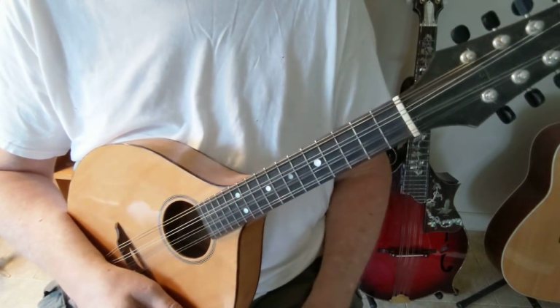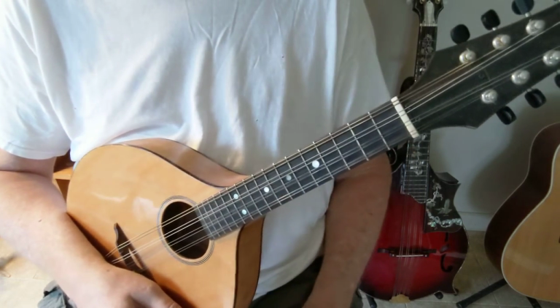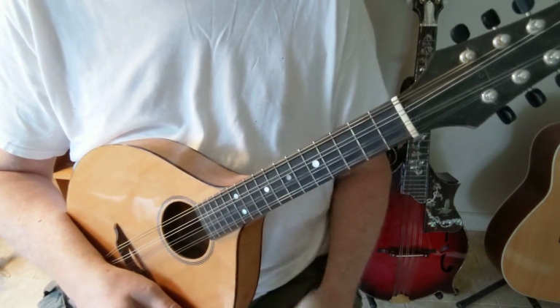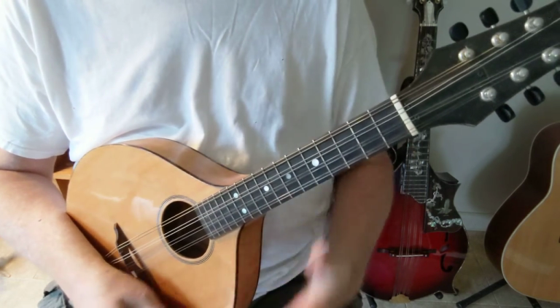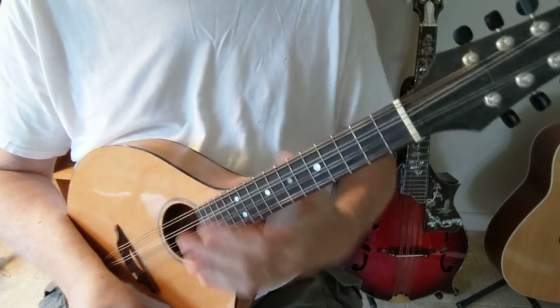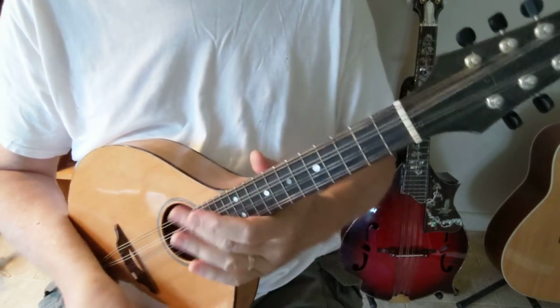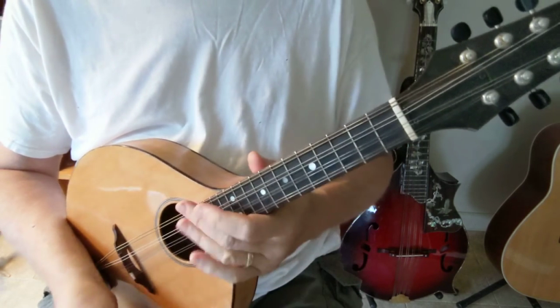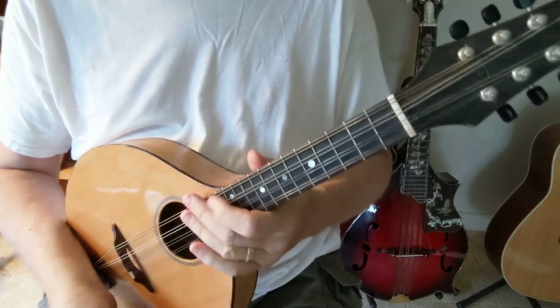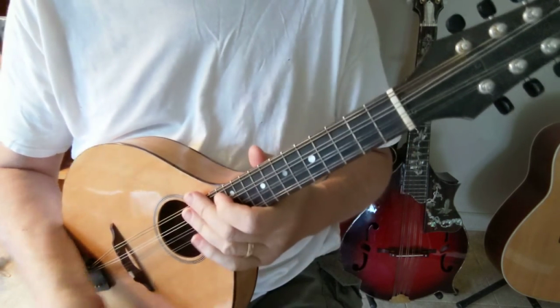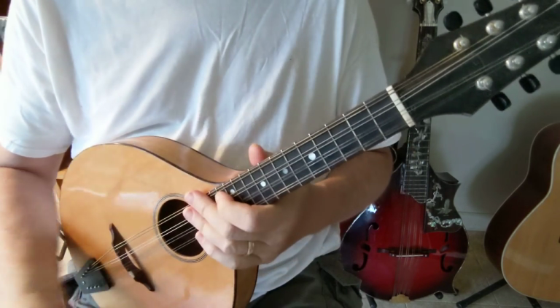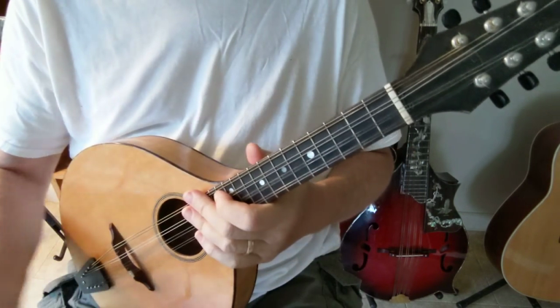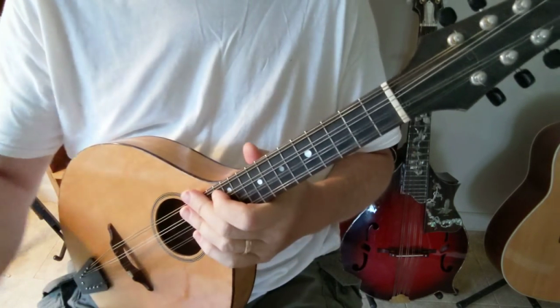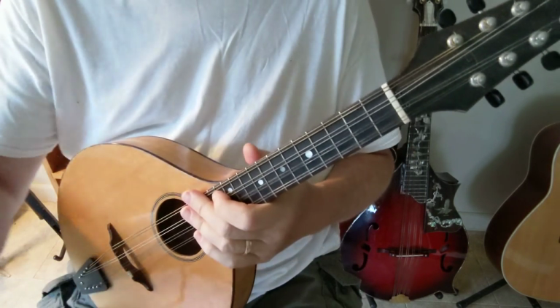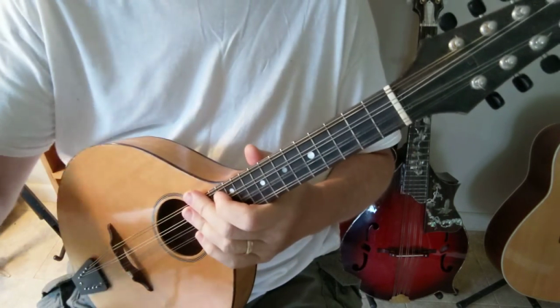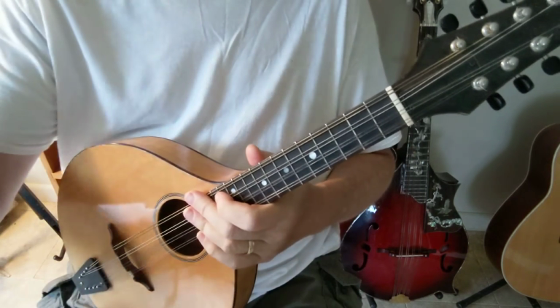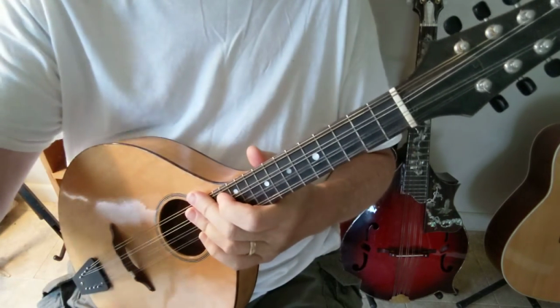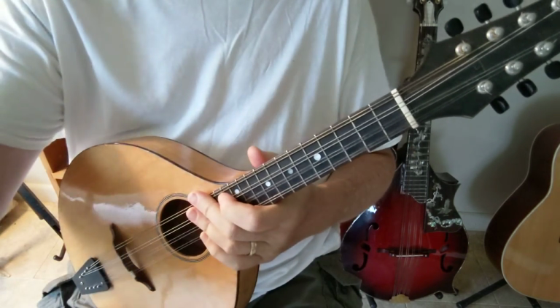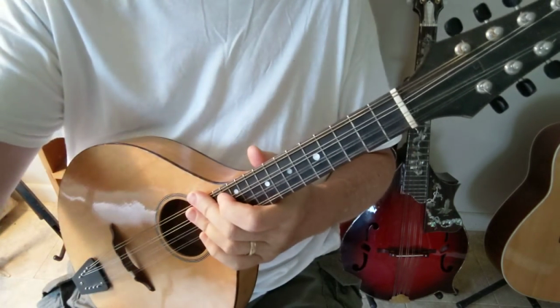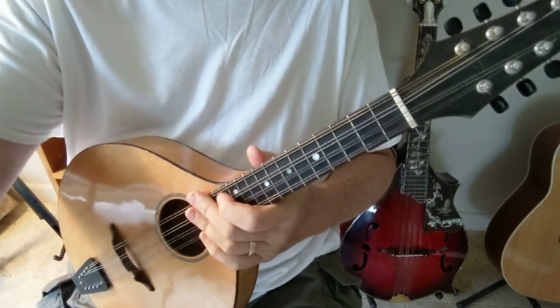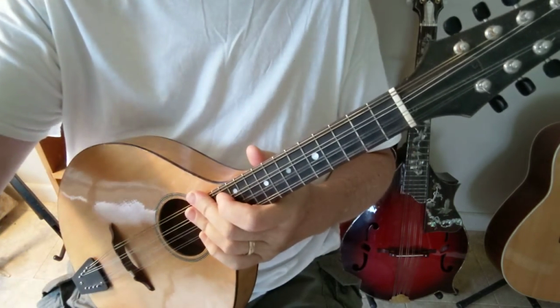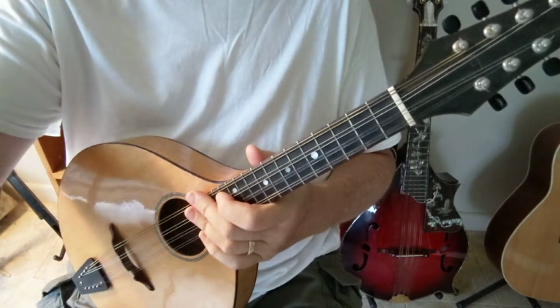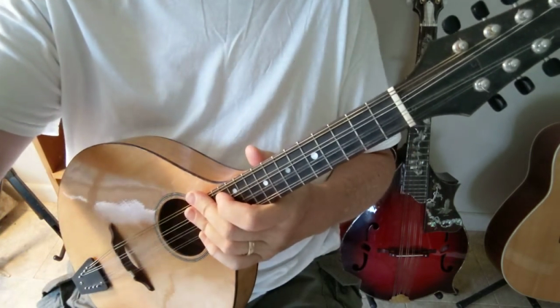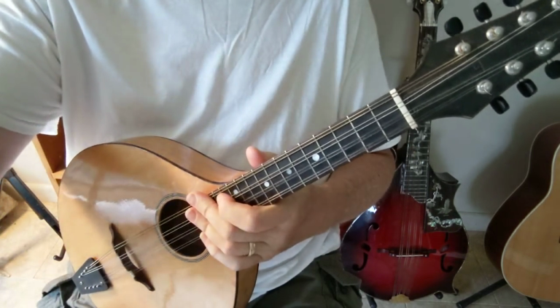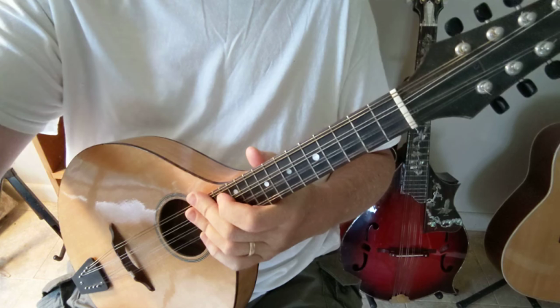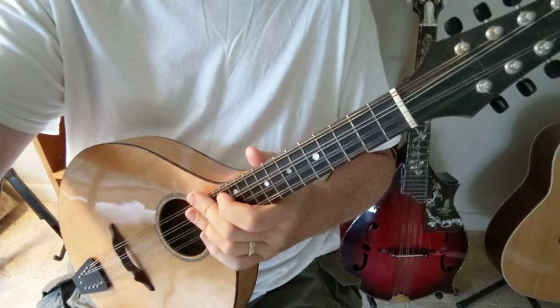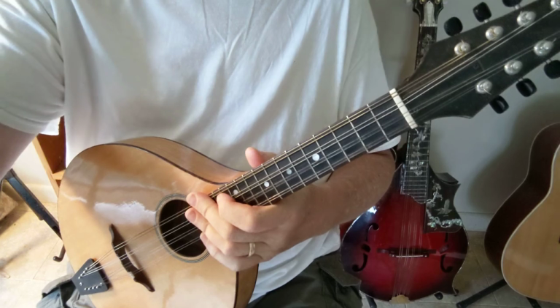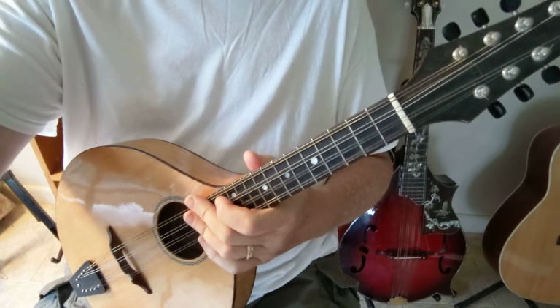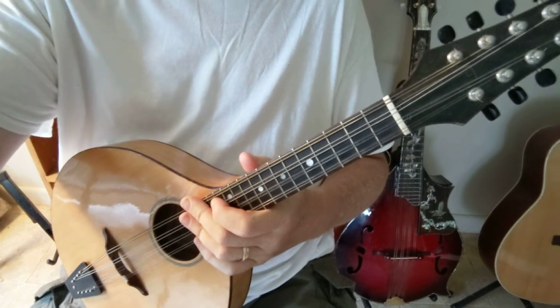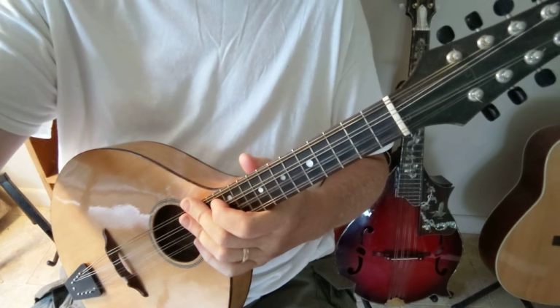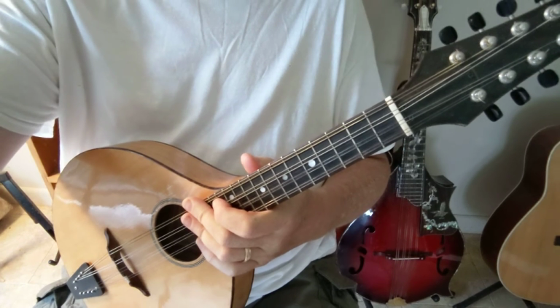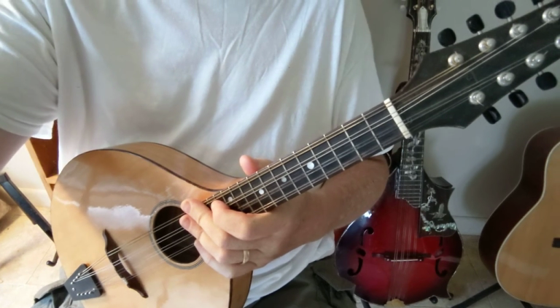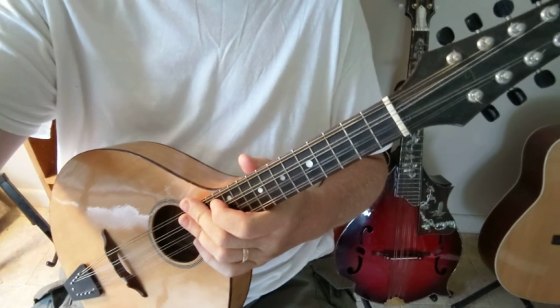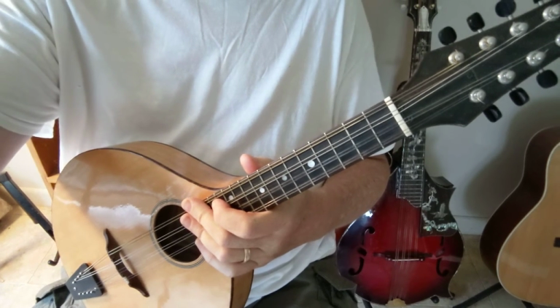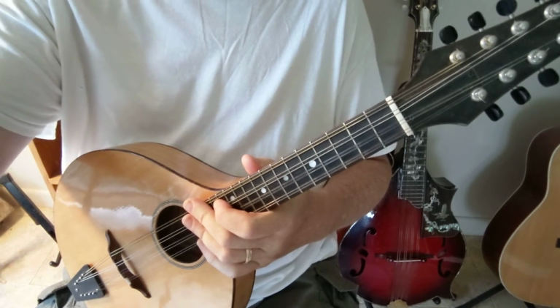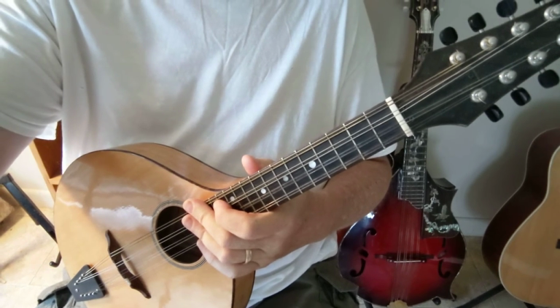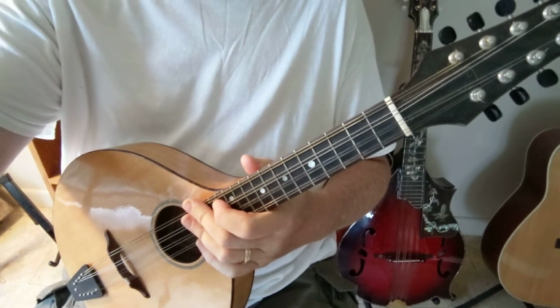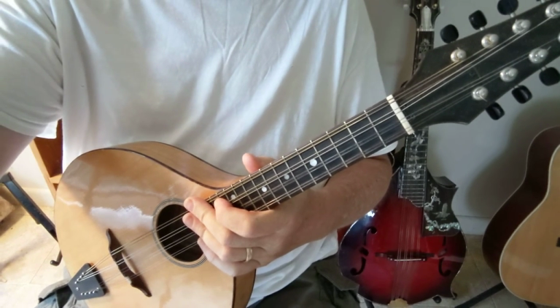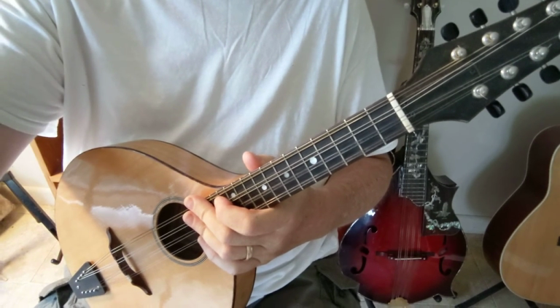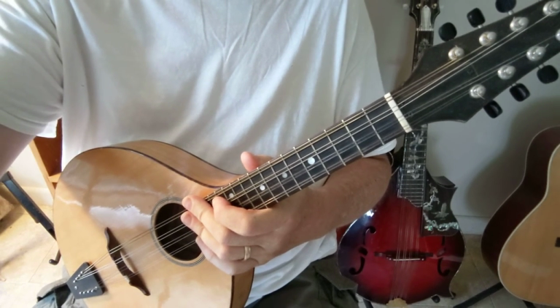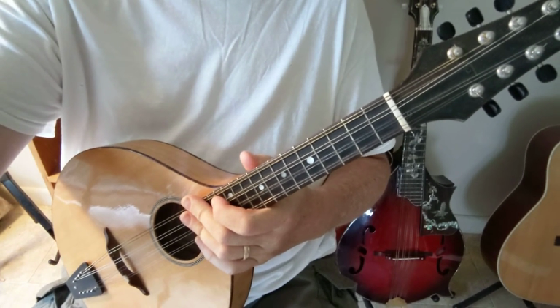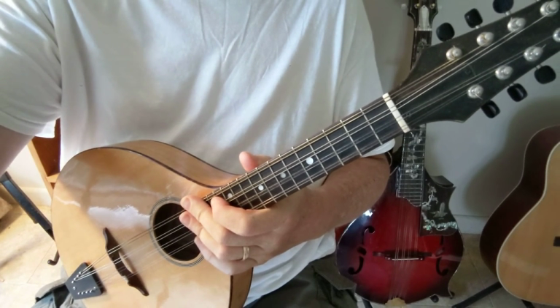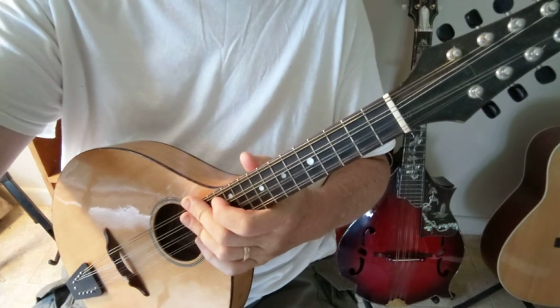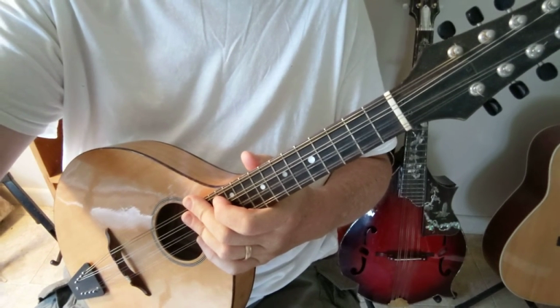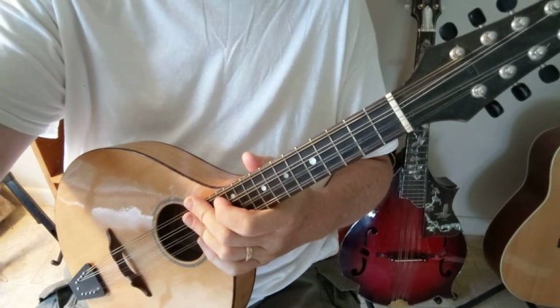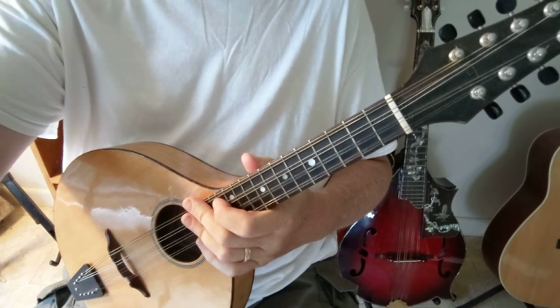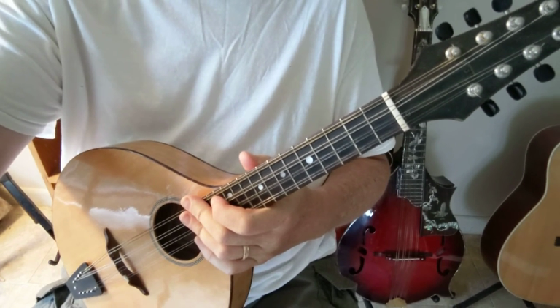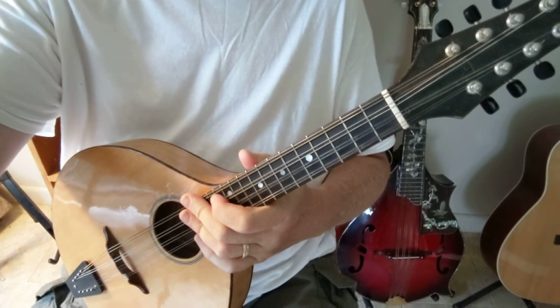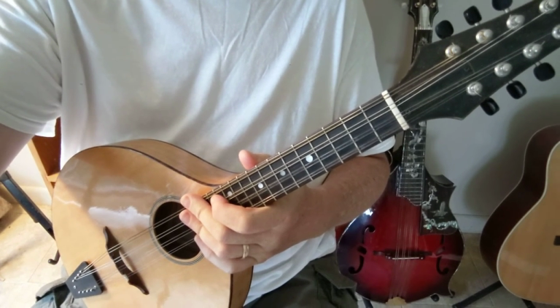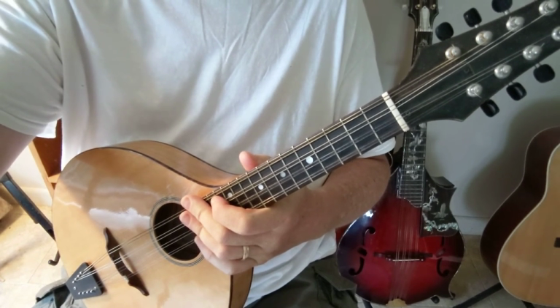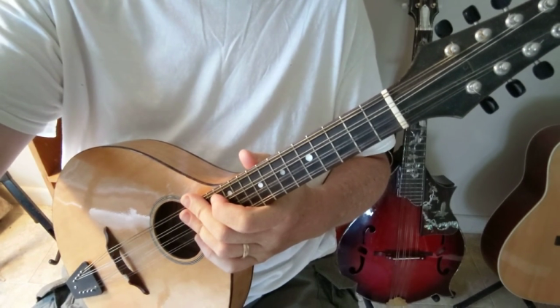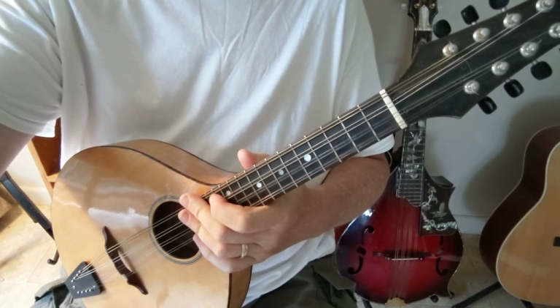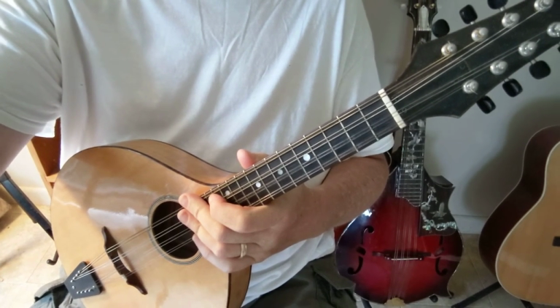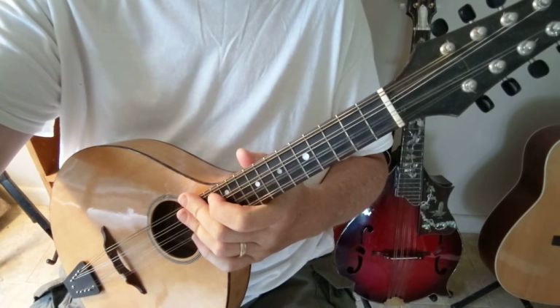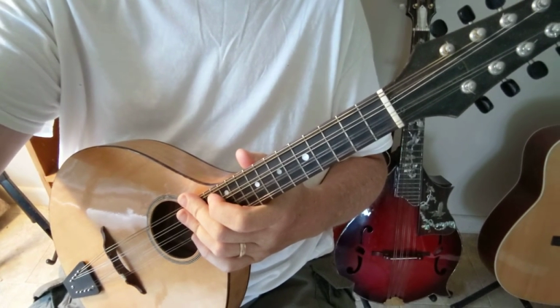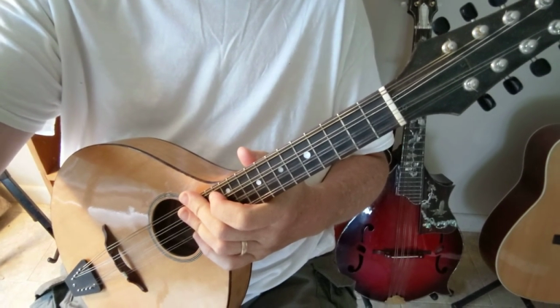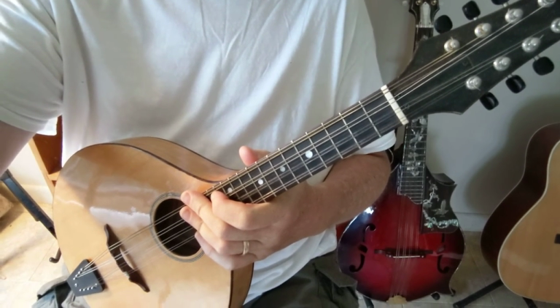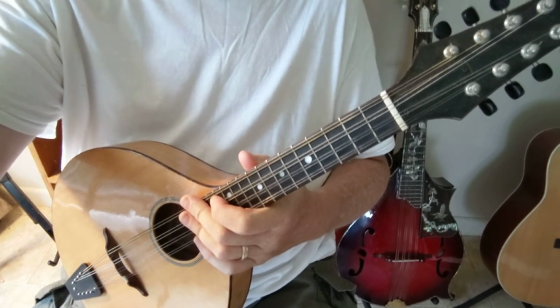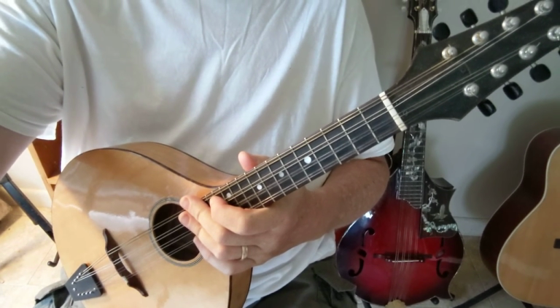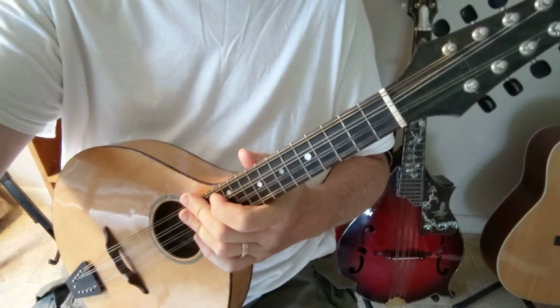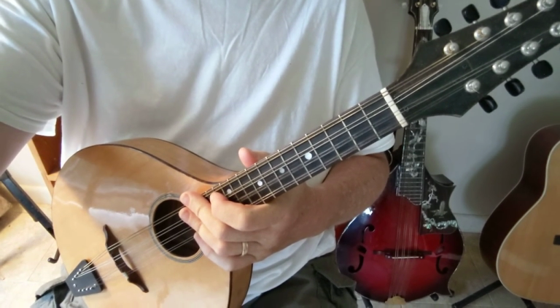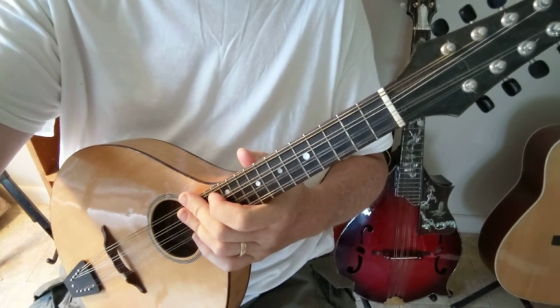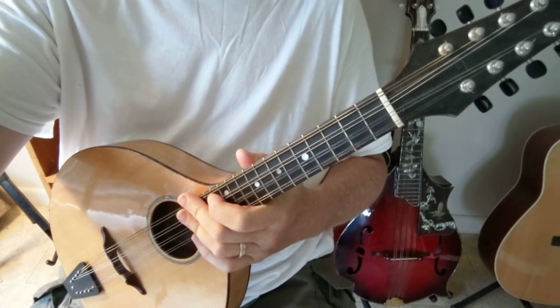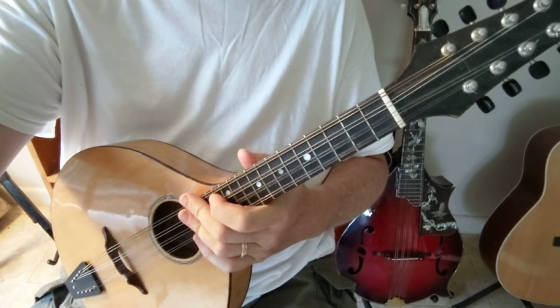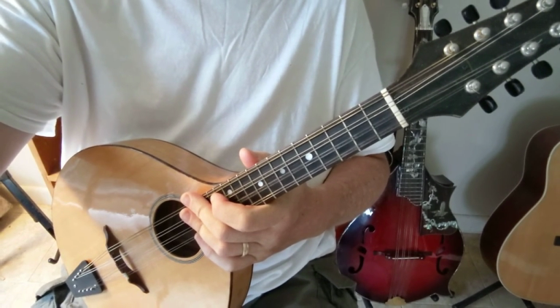Hope that was helpful. And if you have any questions, head over to grandbymusic.com or sweetmusicstudio.net.